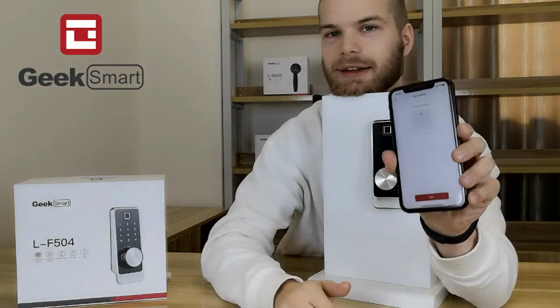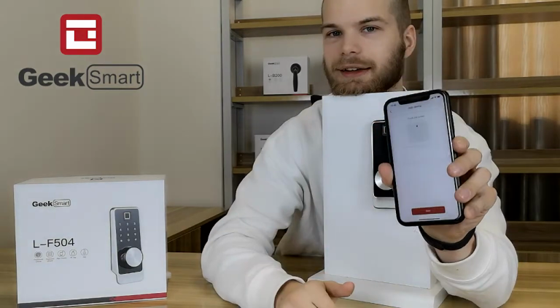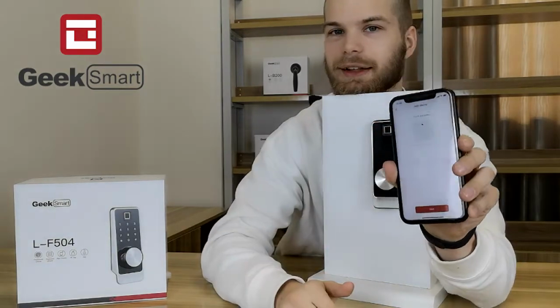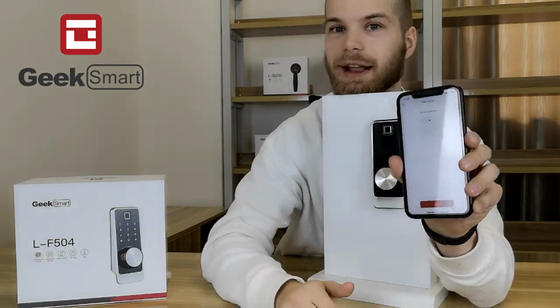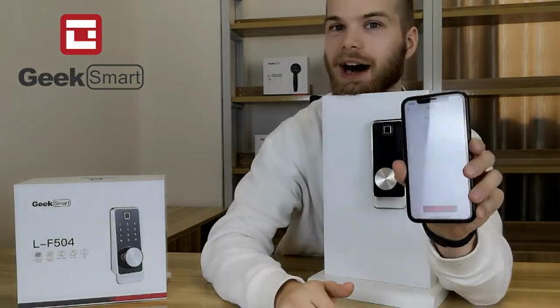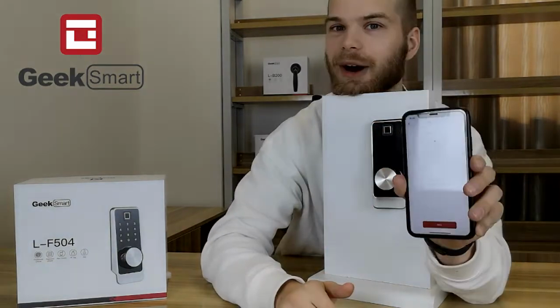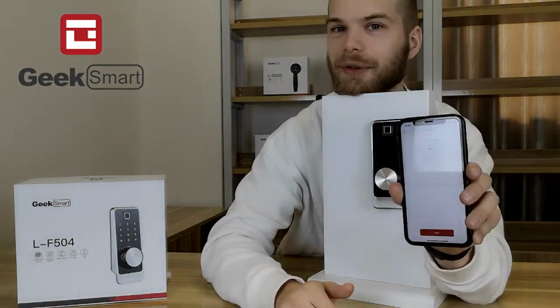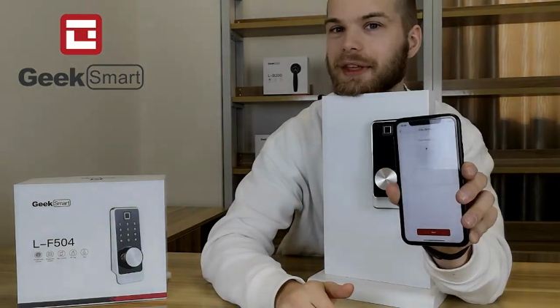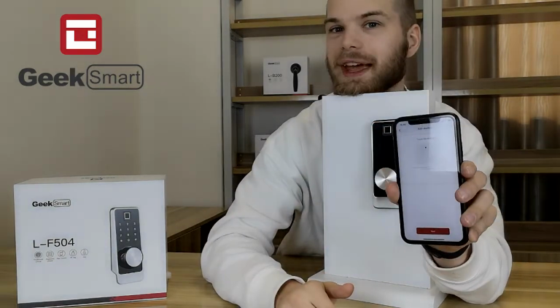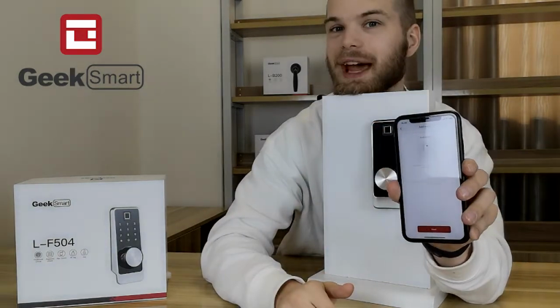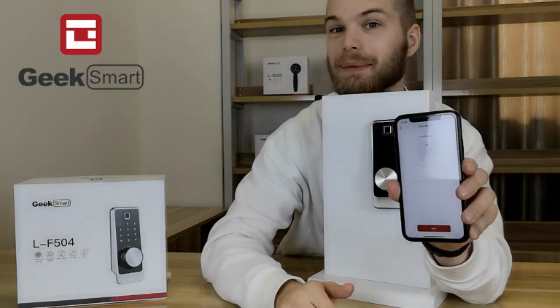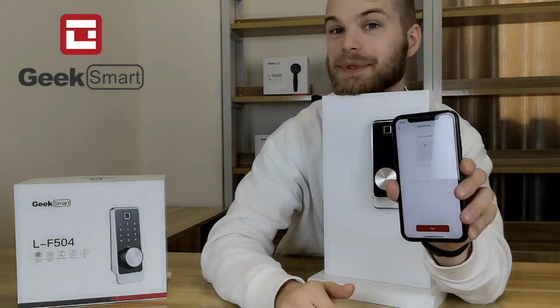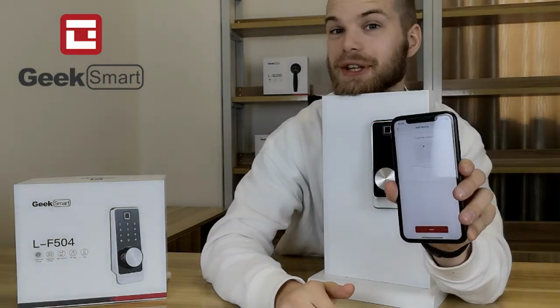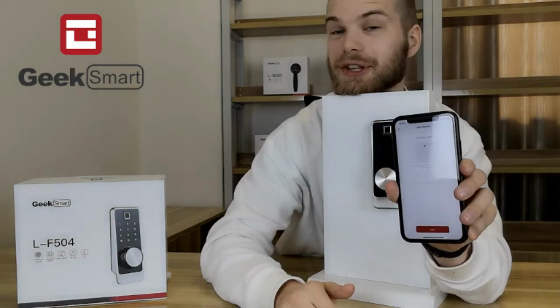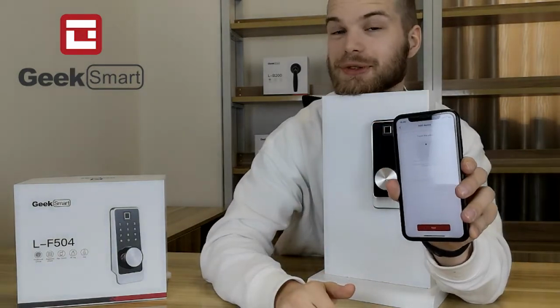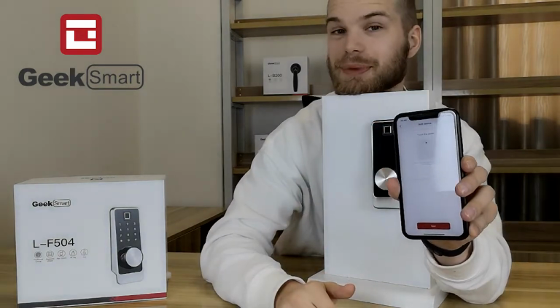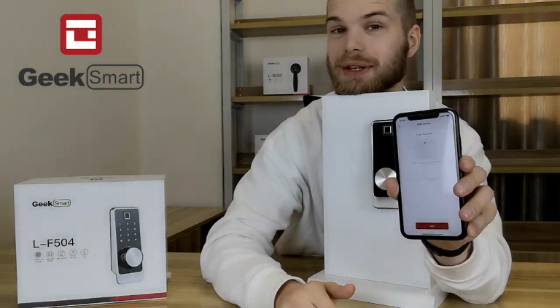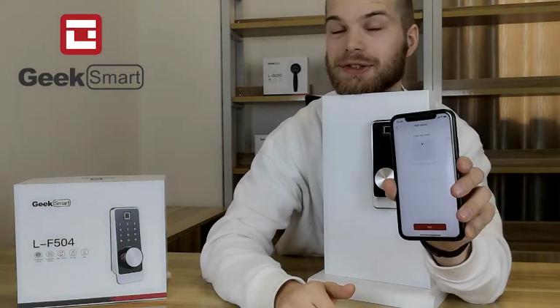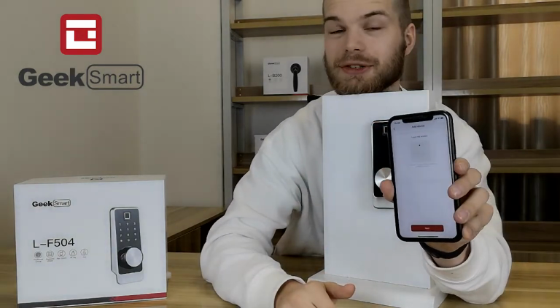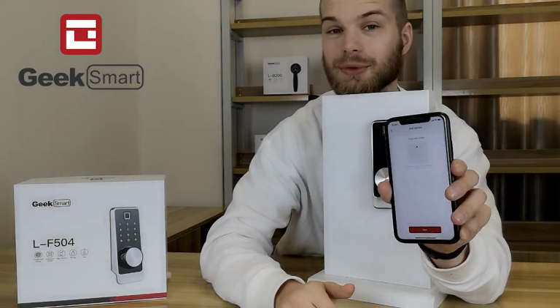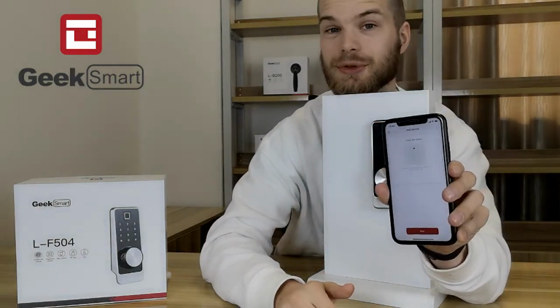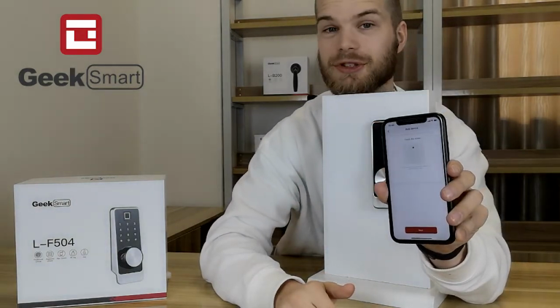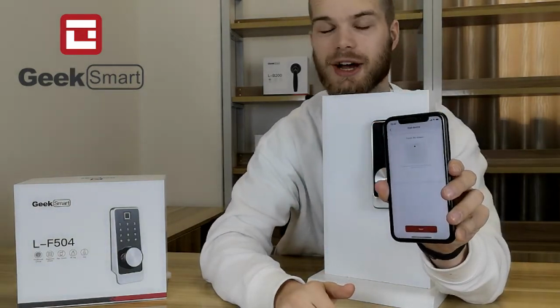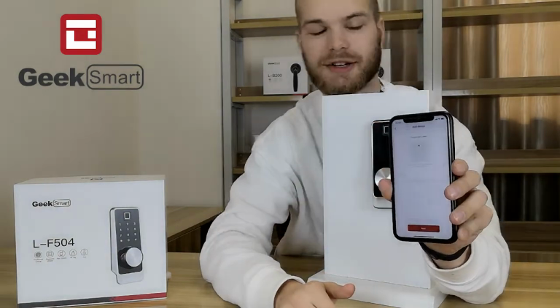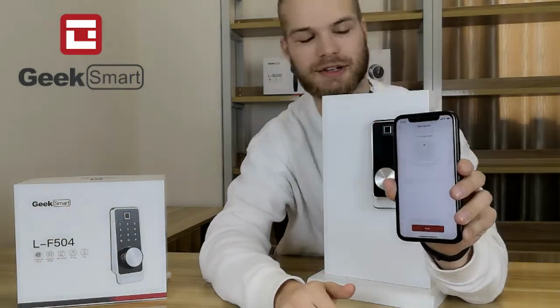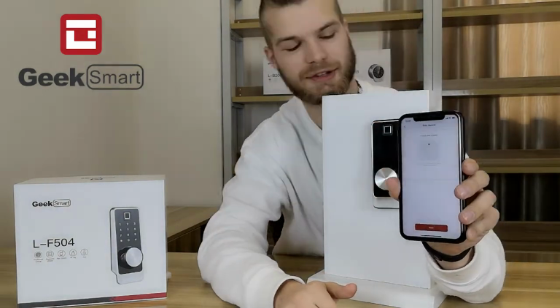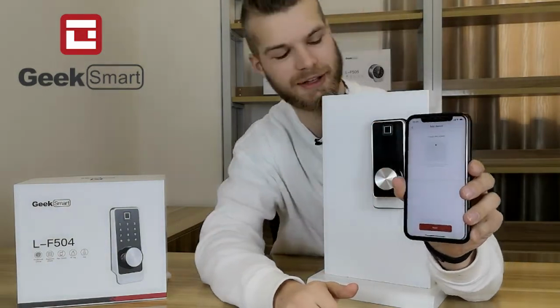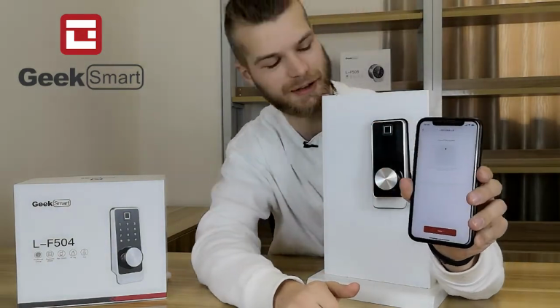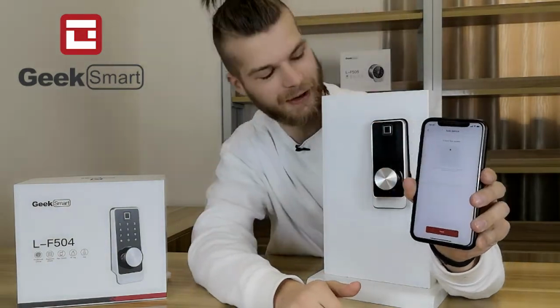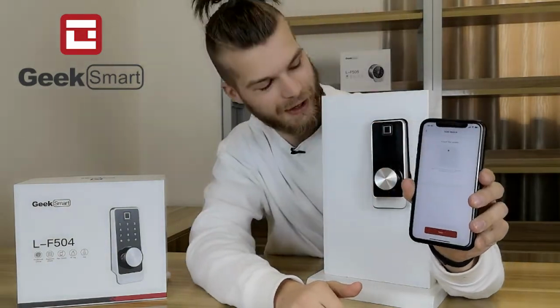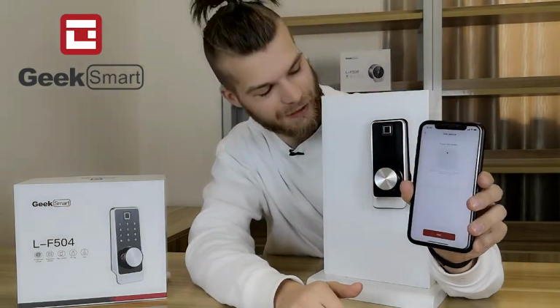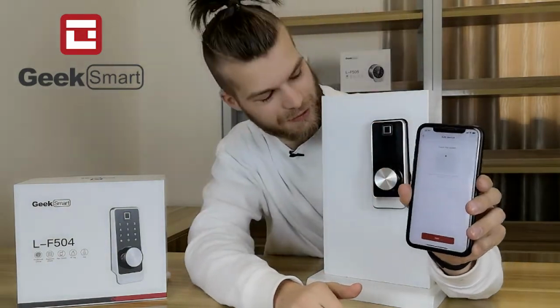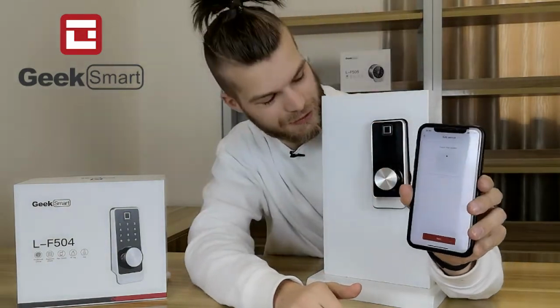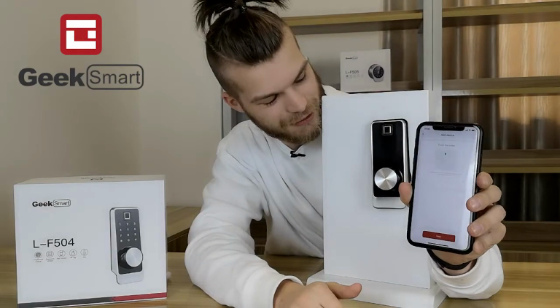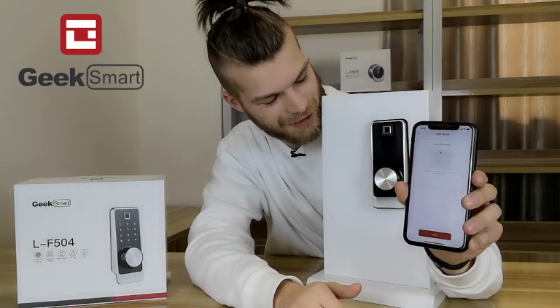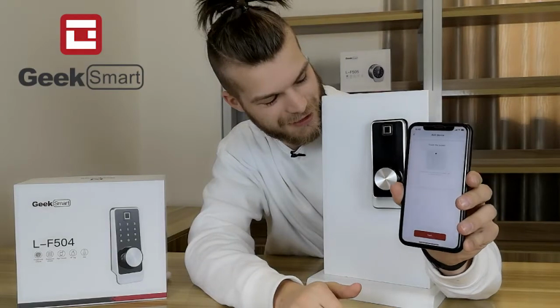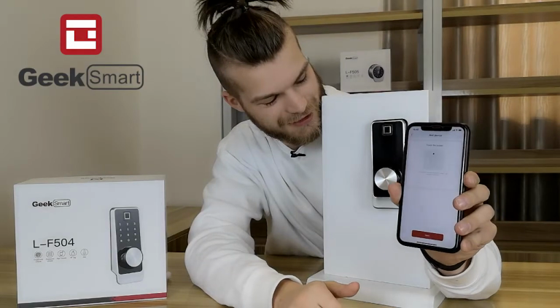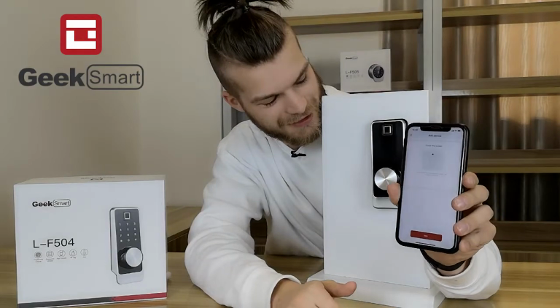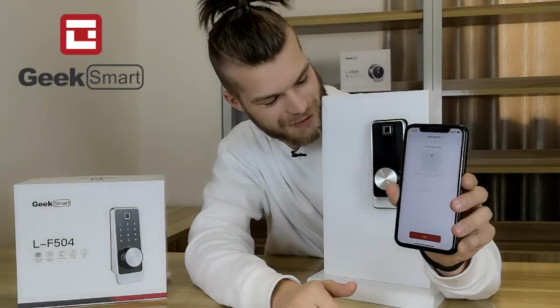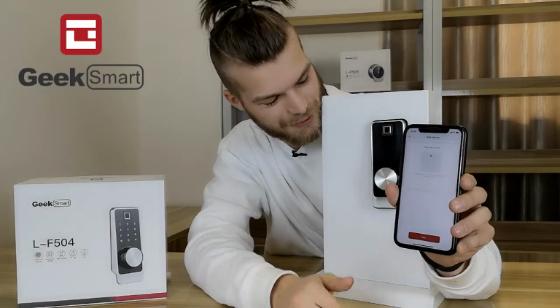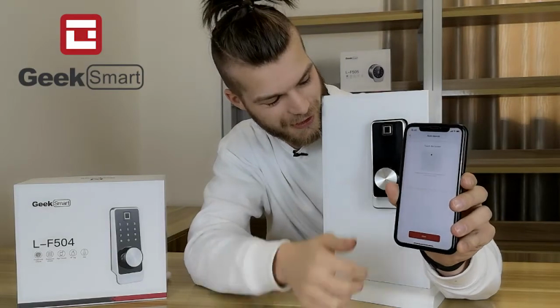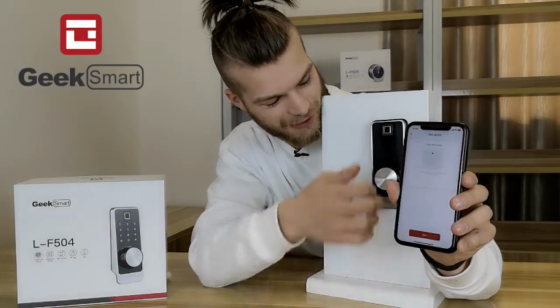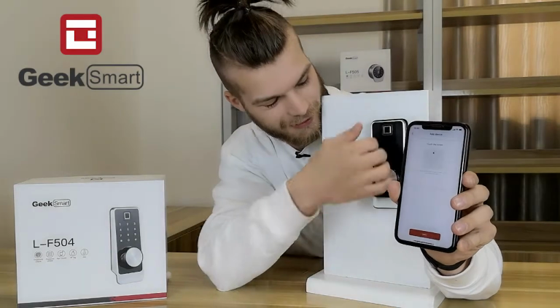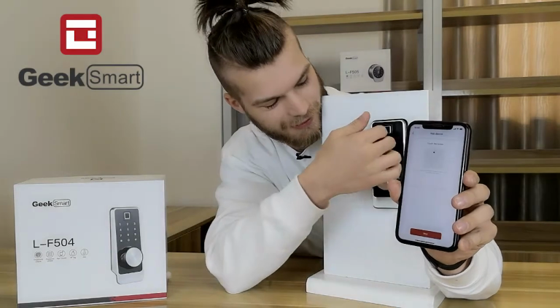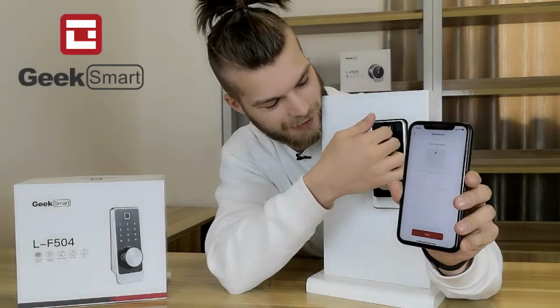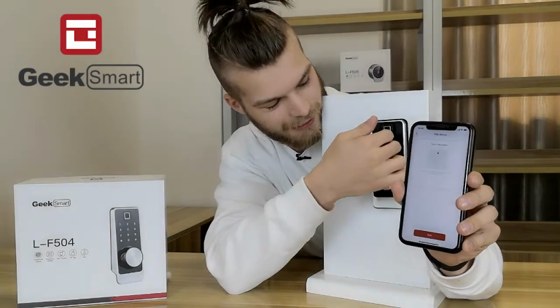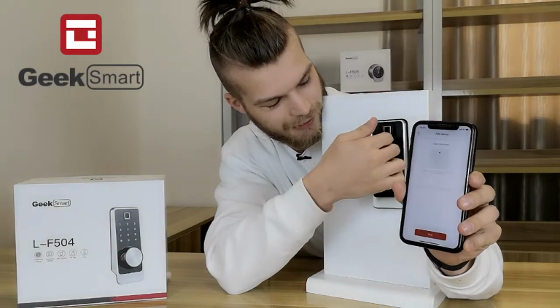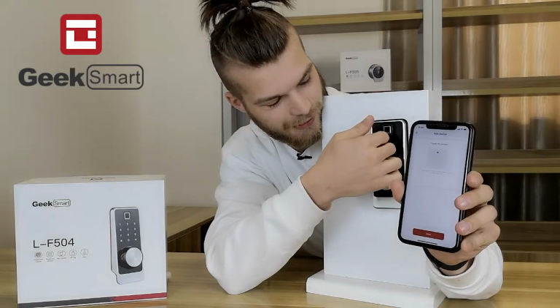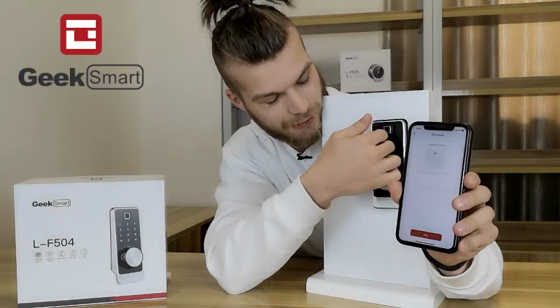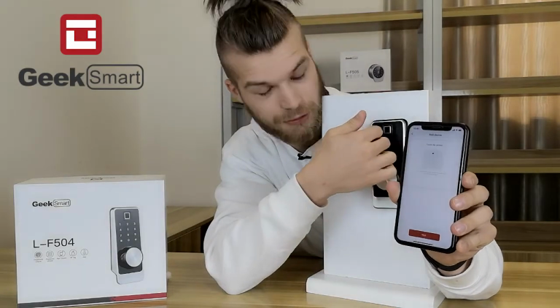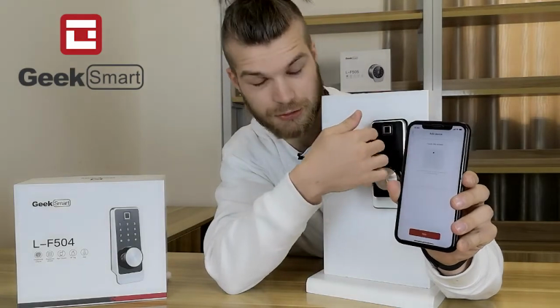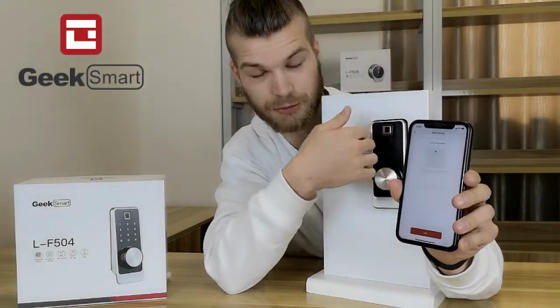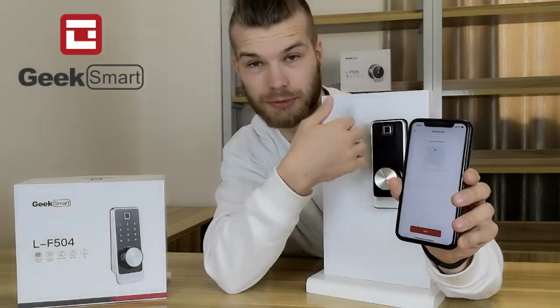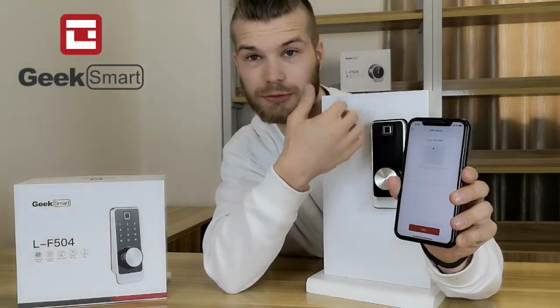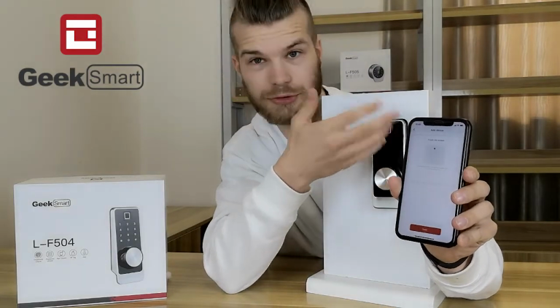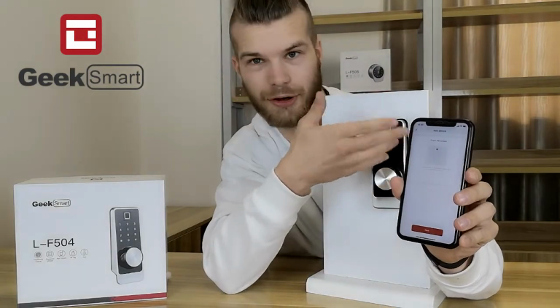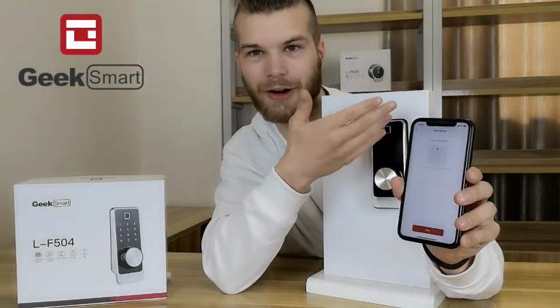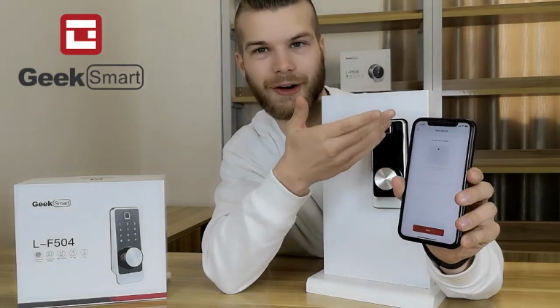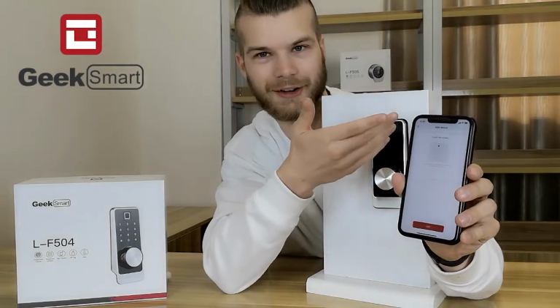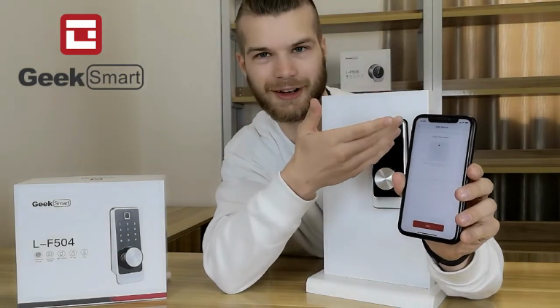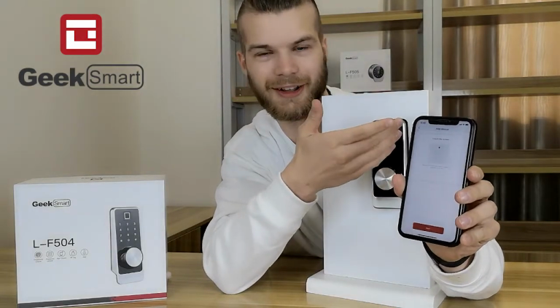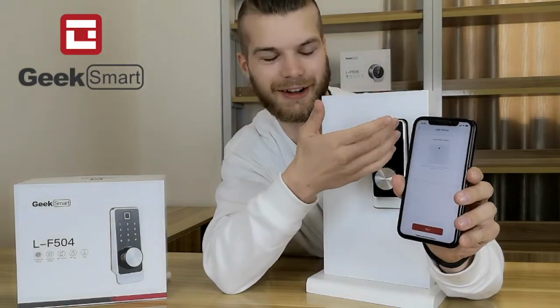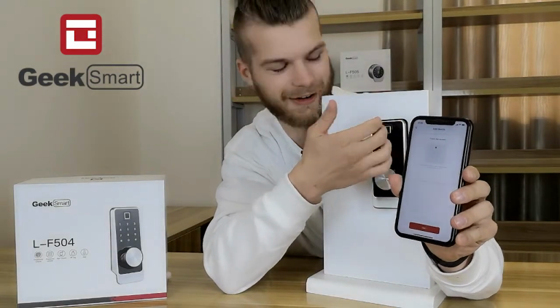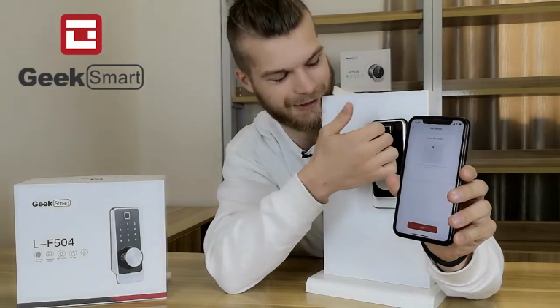Now the app tells me to touch the device, touch the screen to turn on the lock.